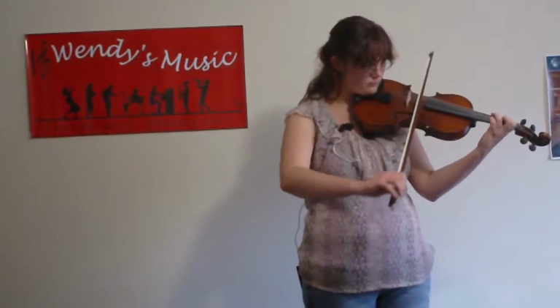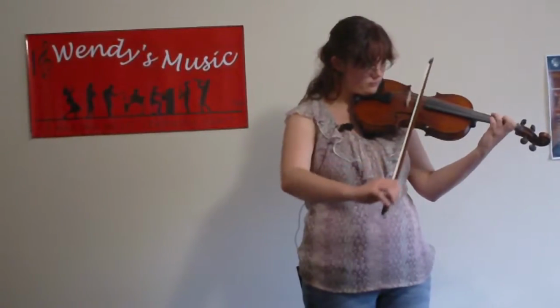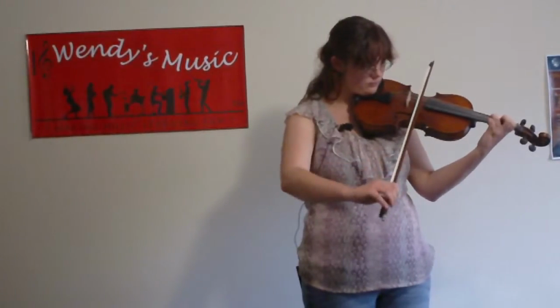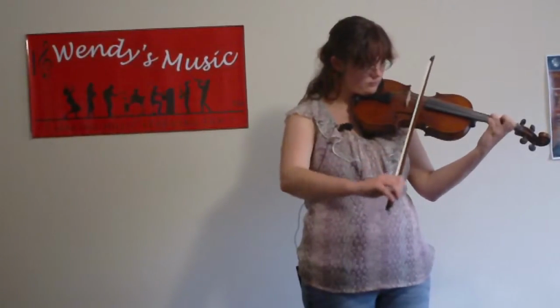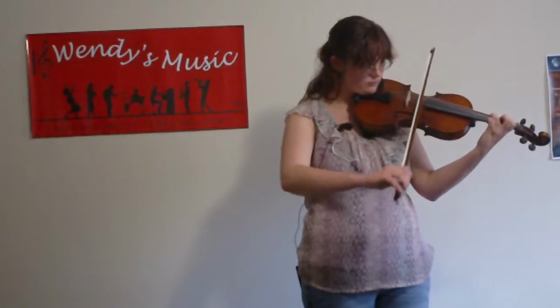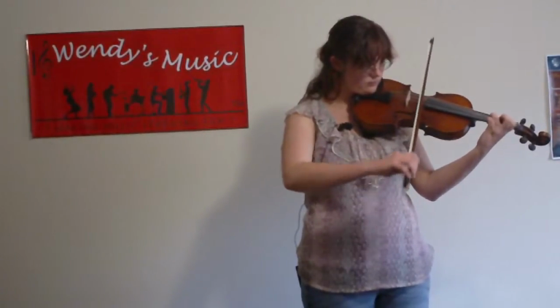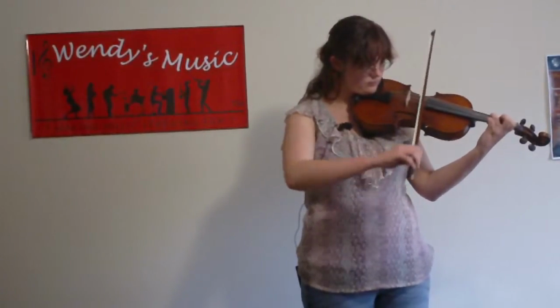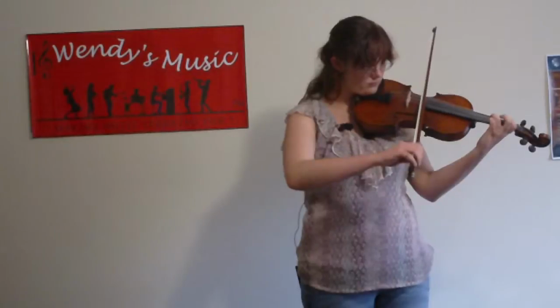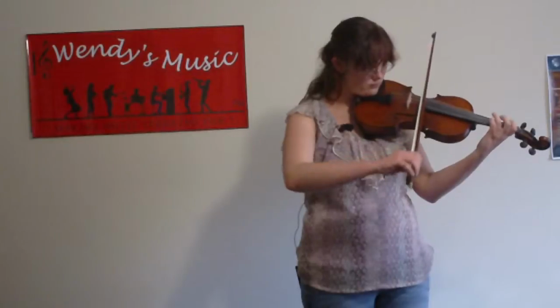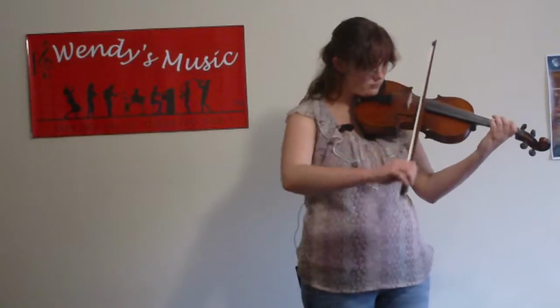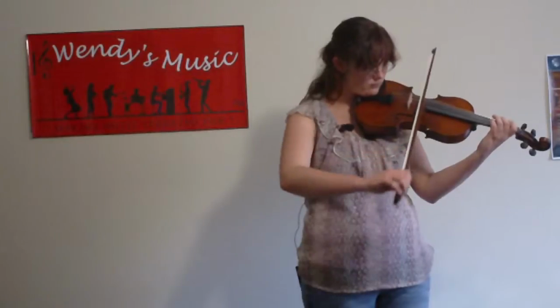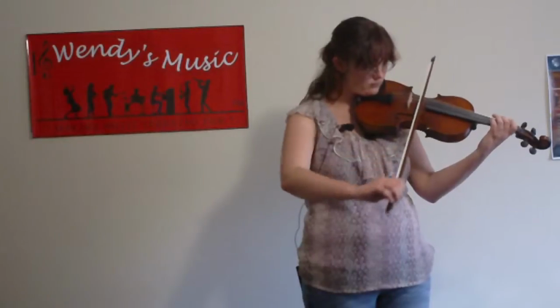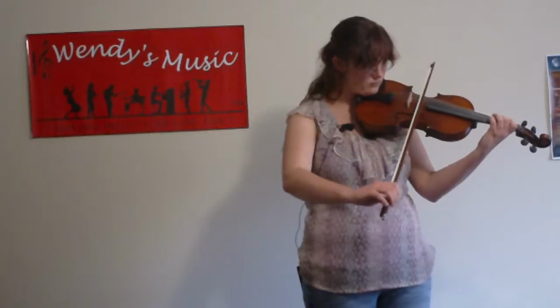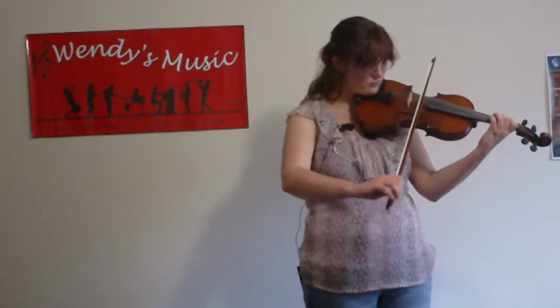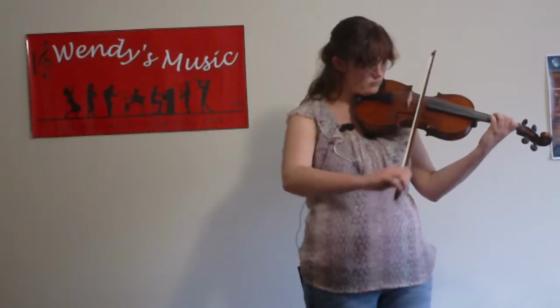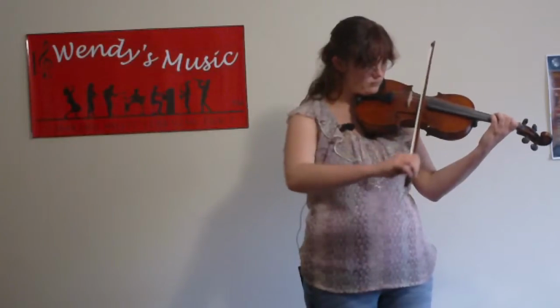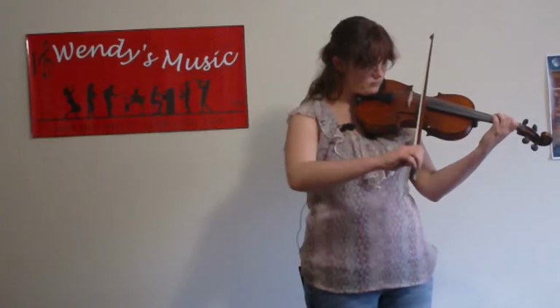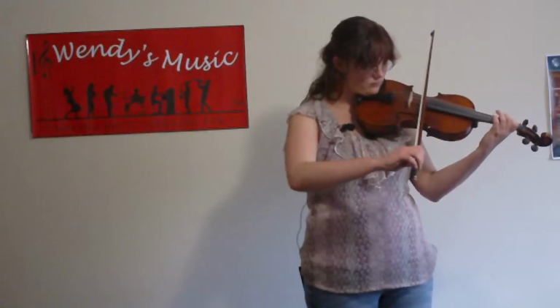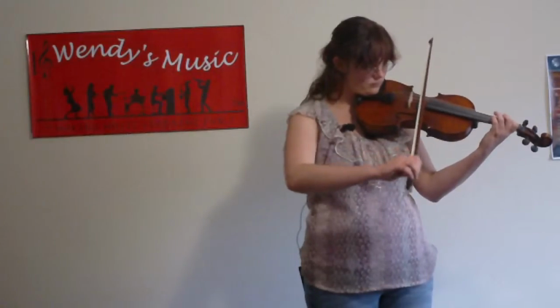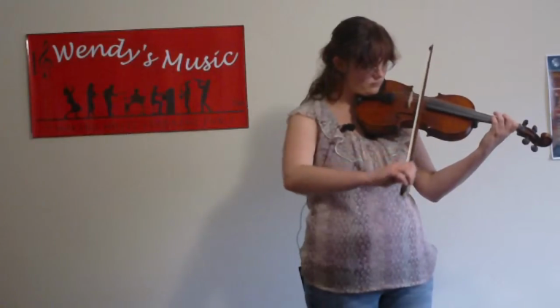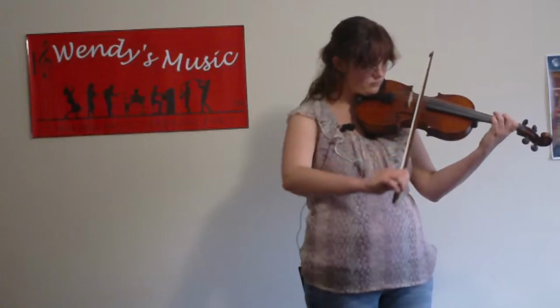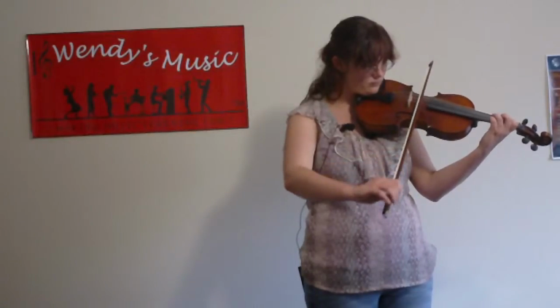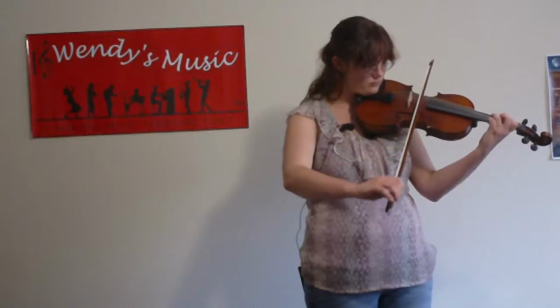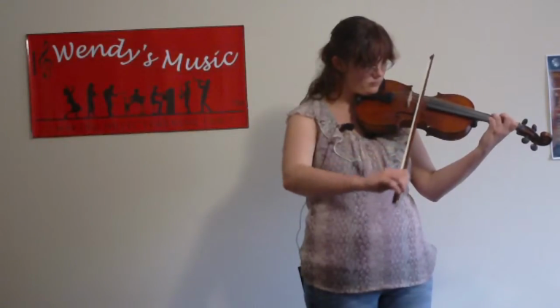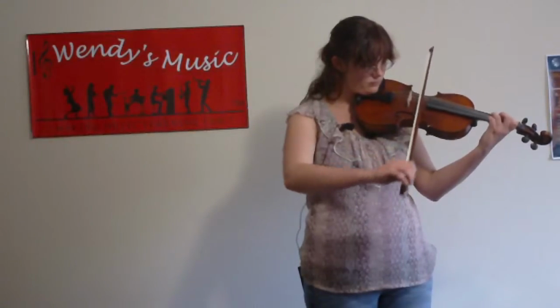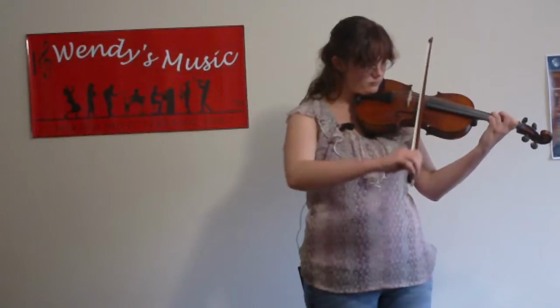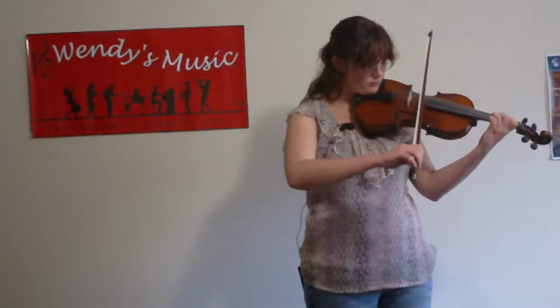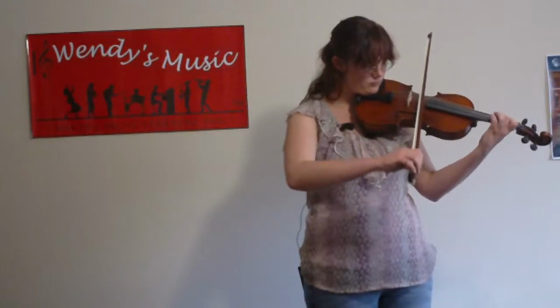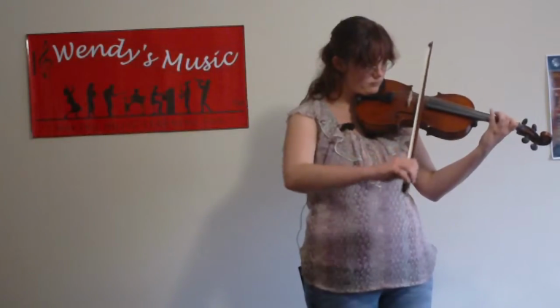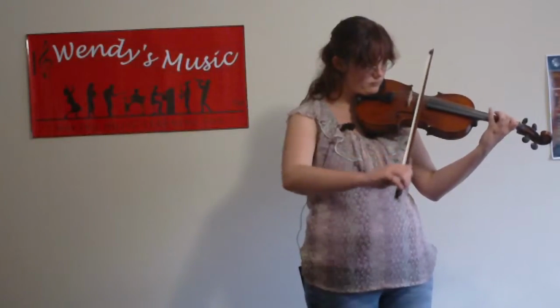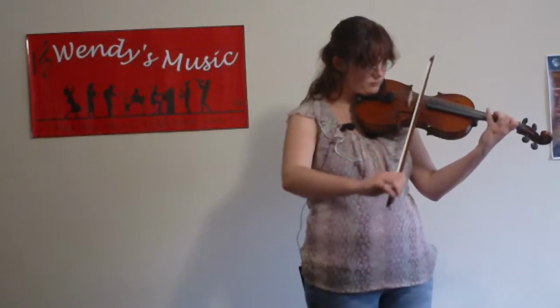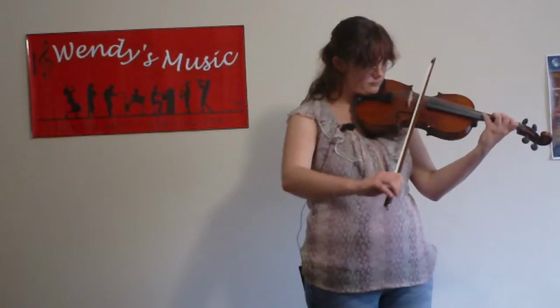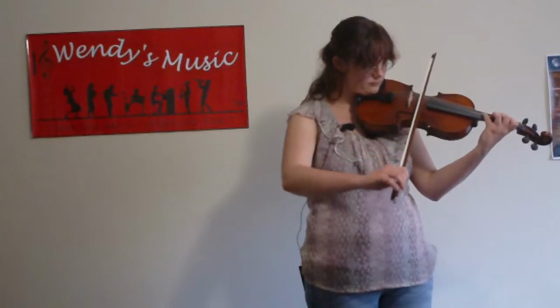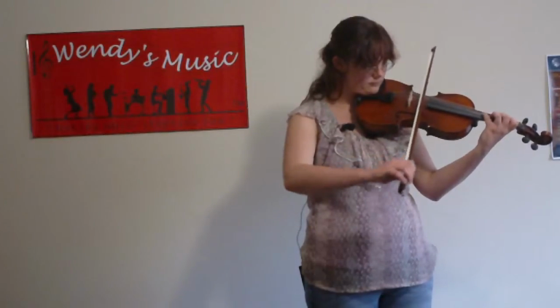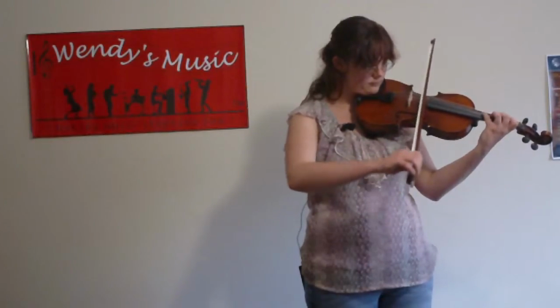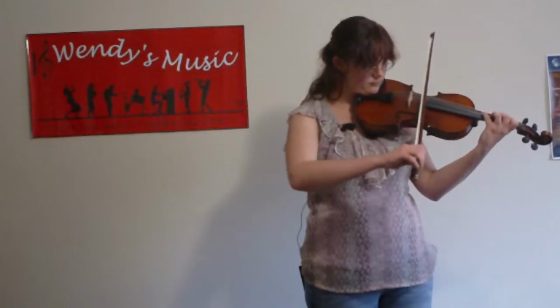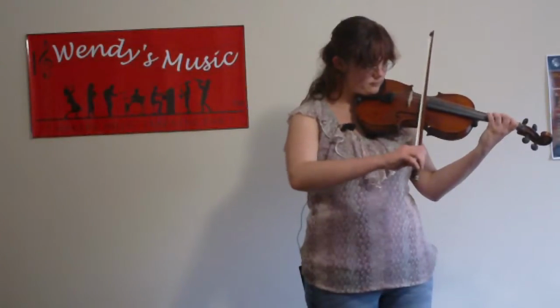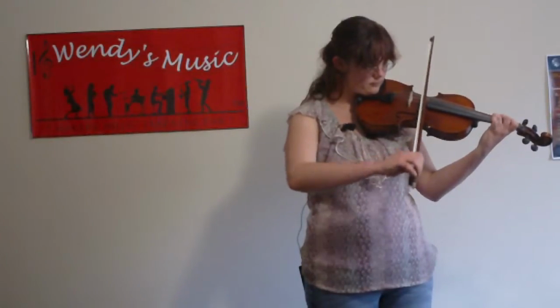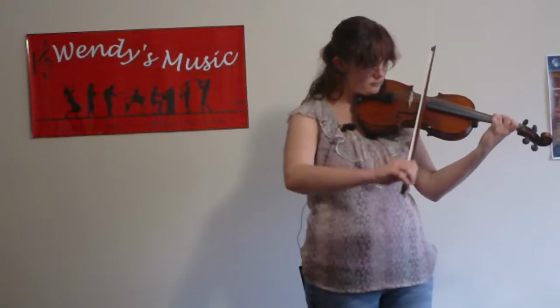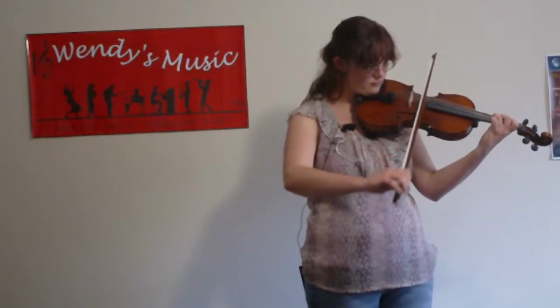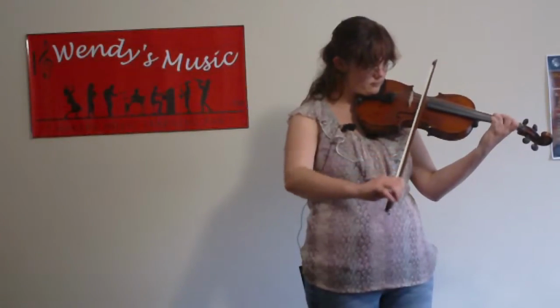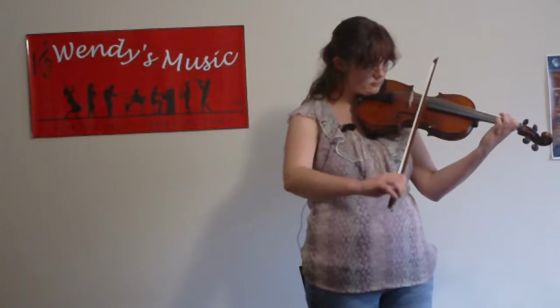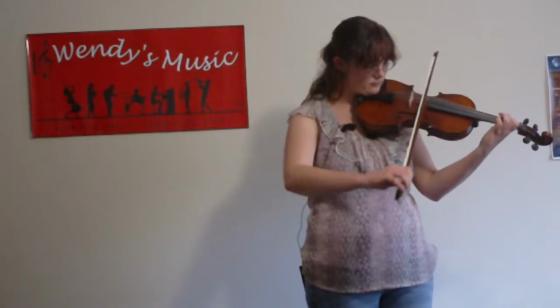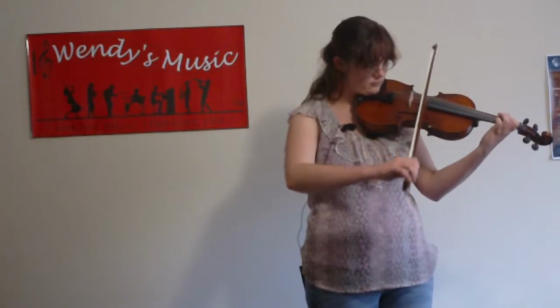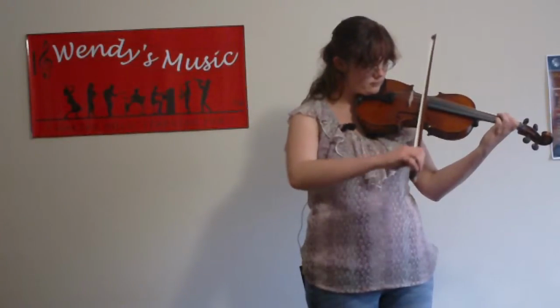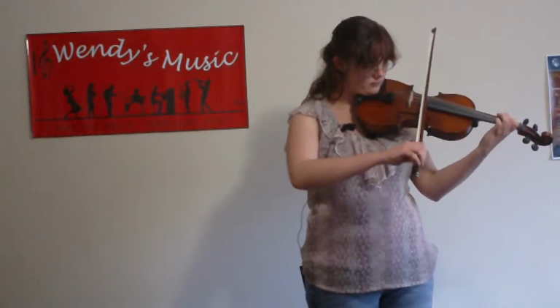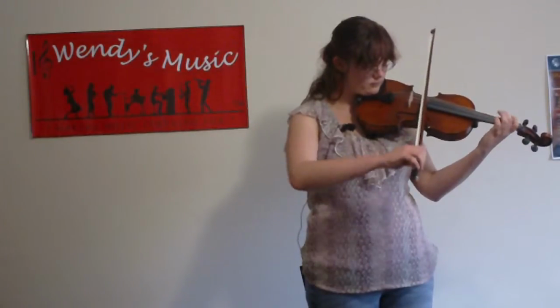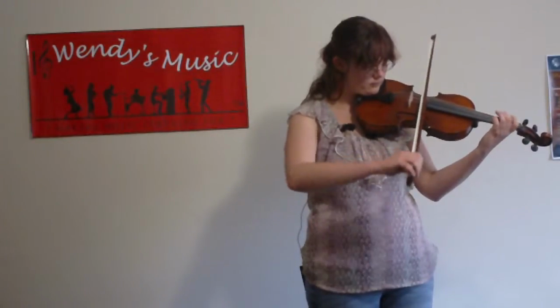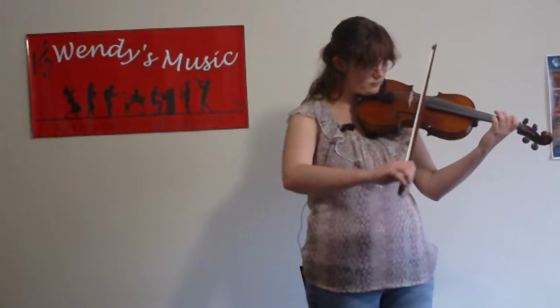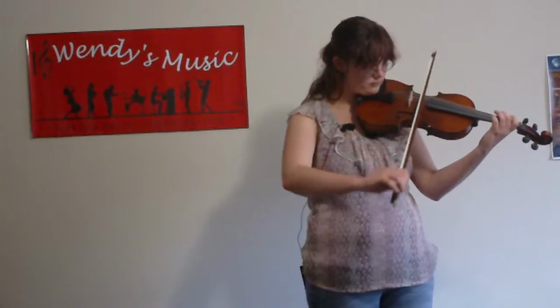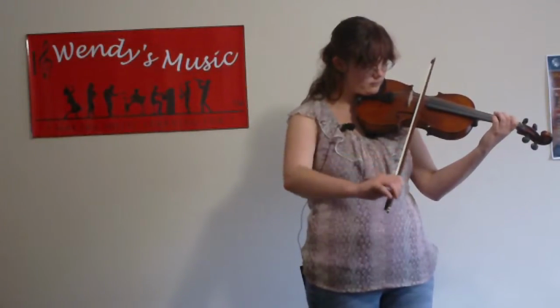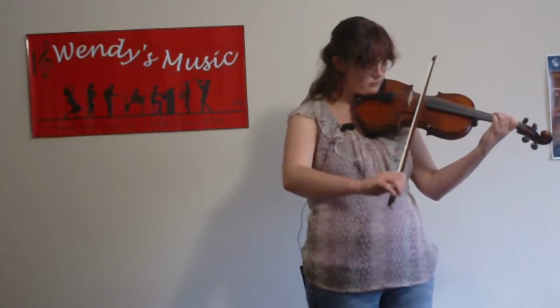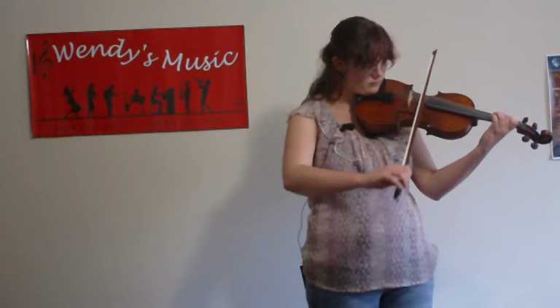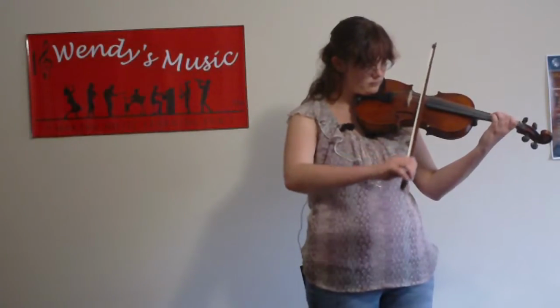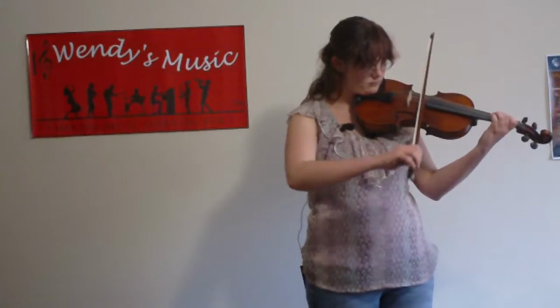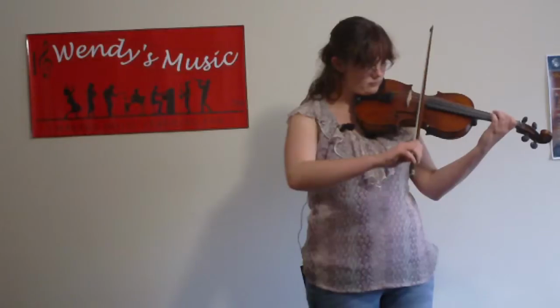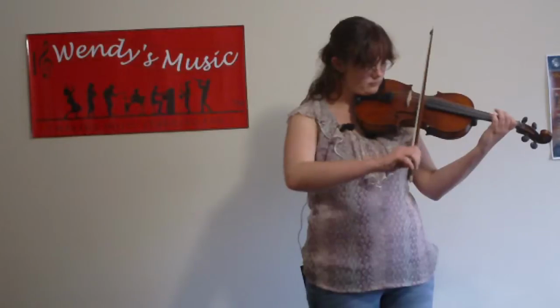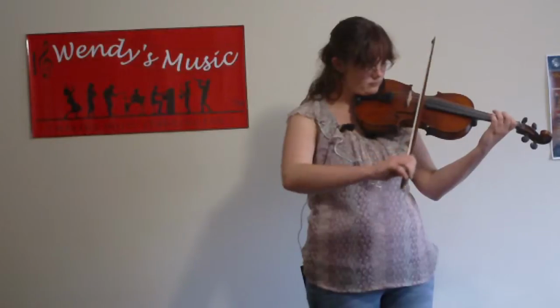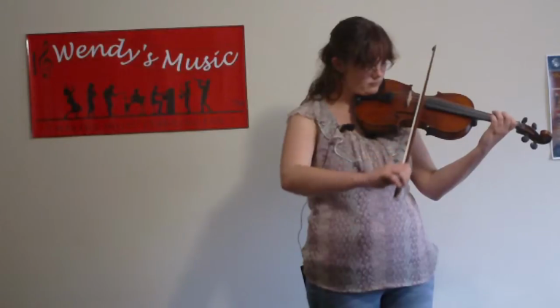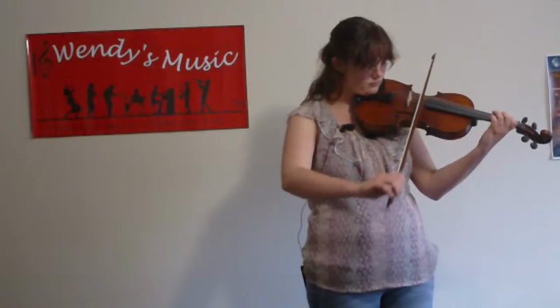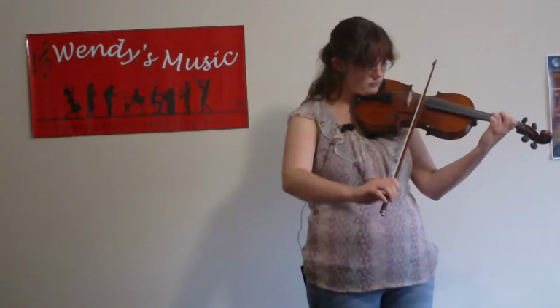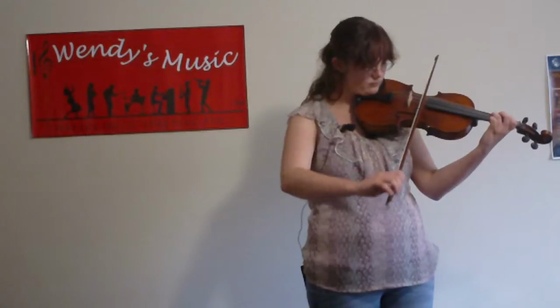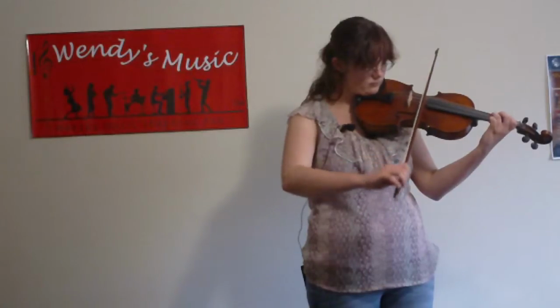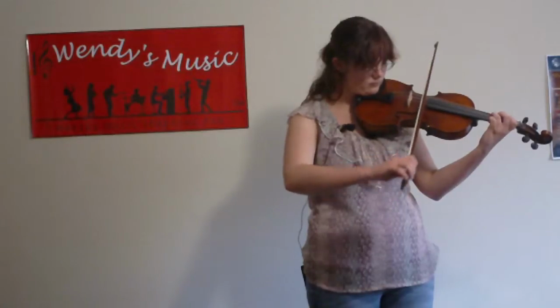Violin Technique Stage 2, High Fives Workout, starting on D, number 3.